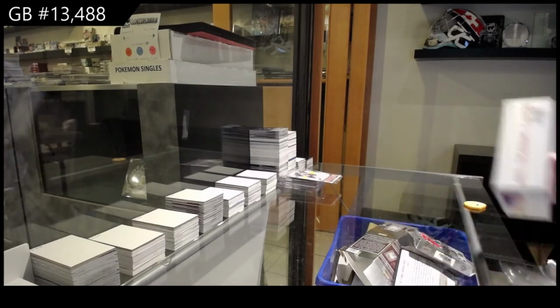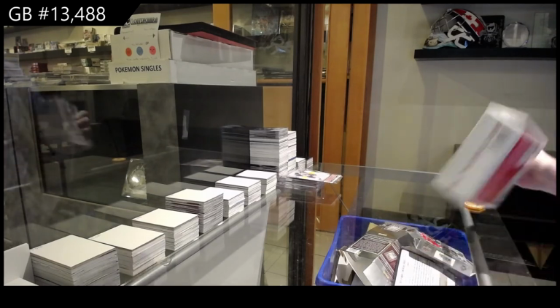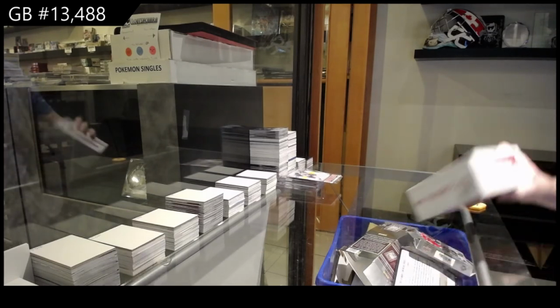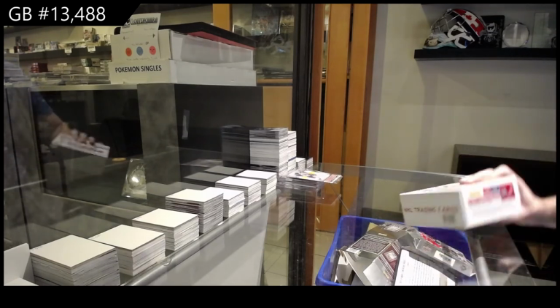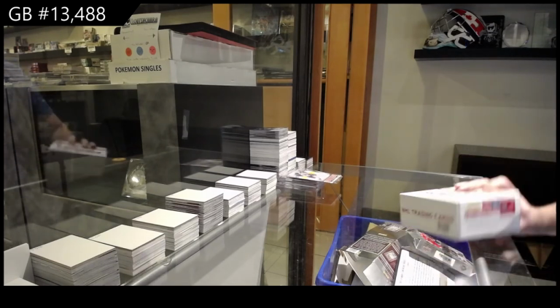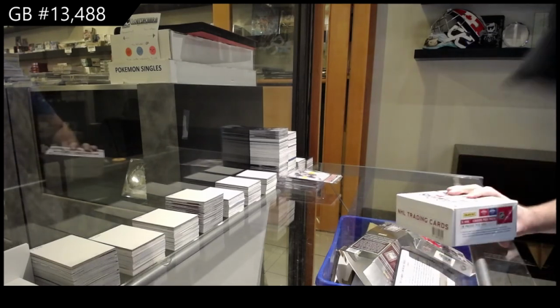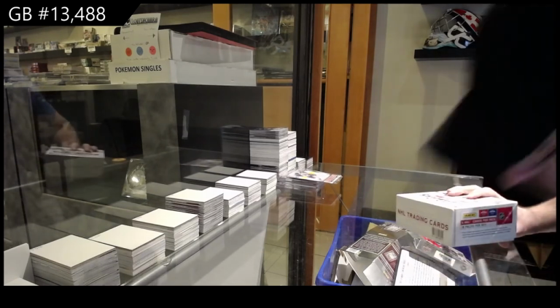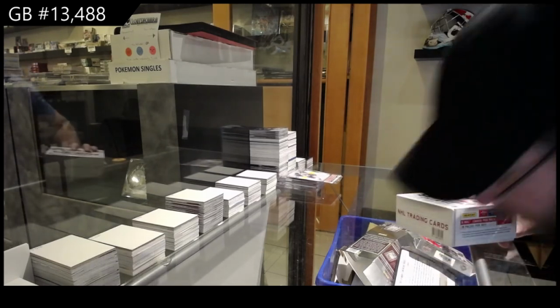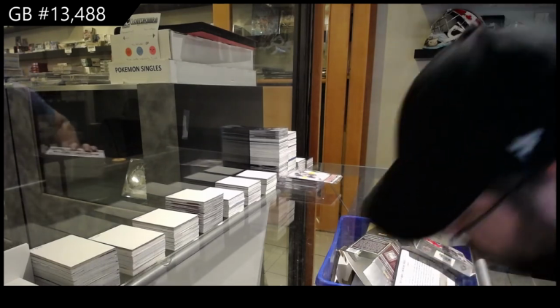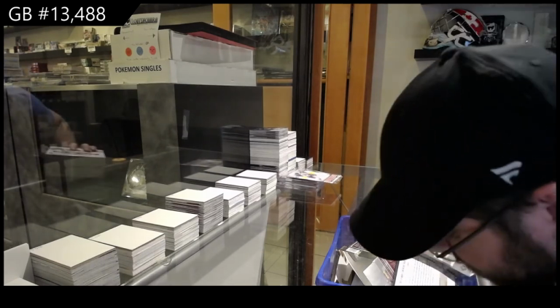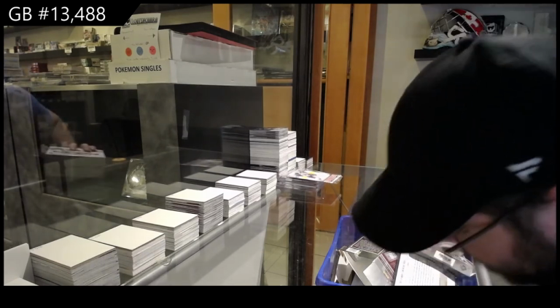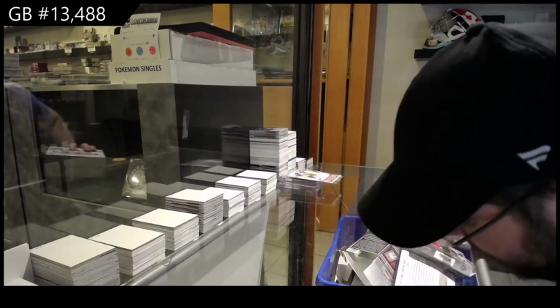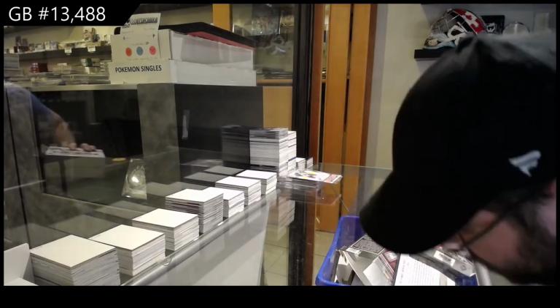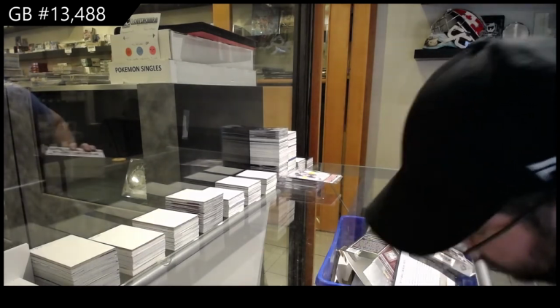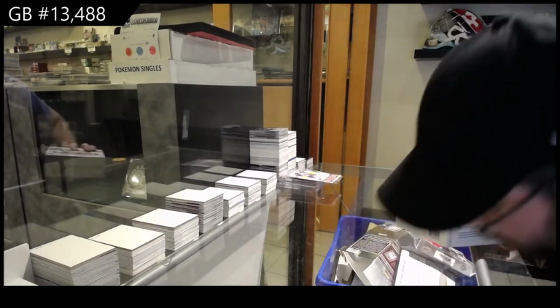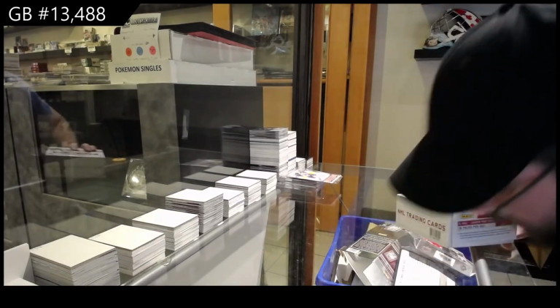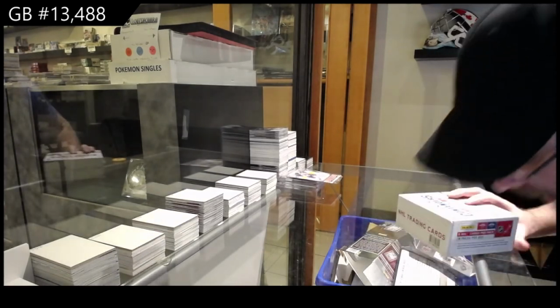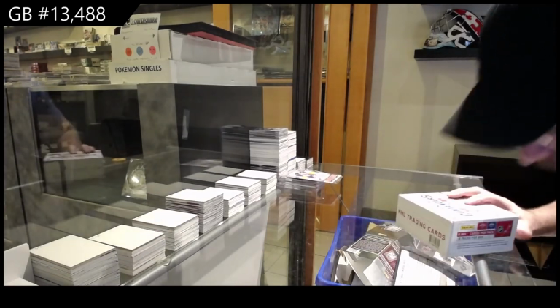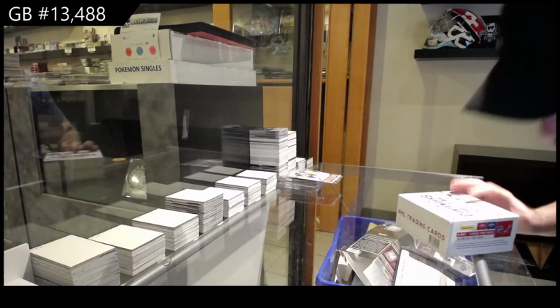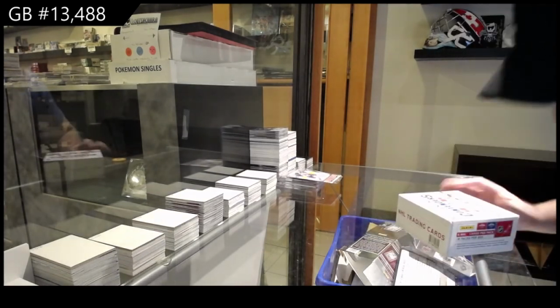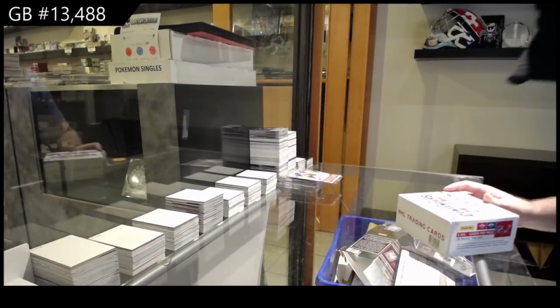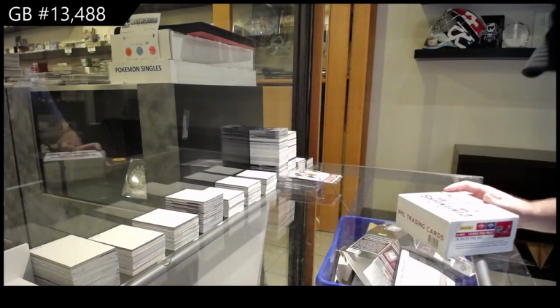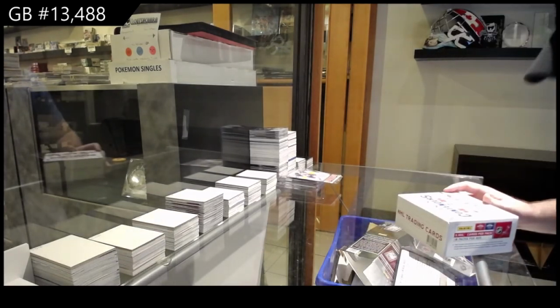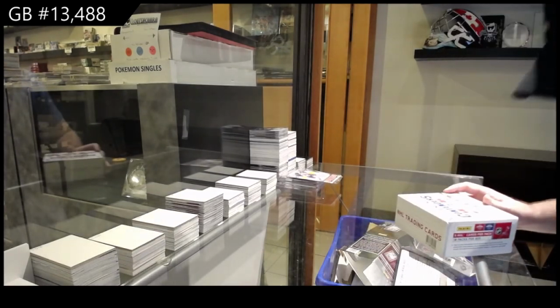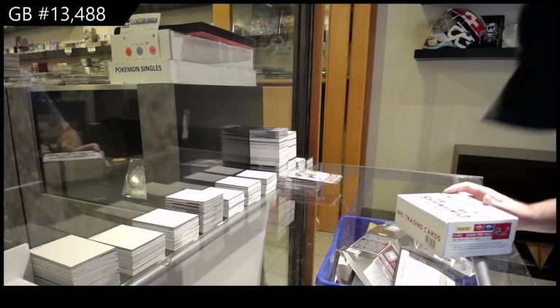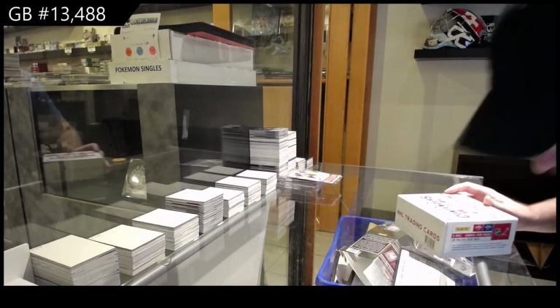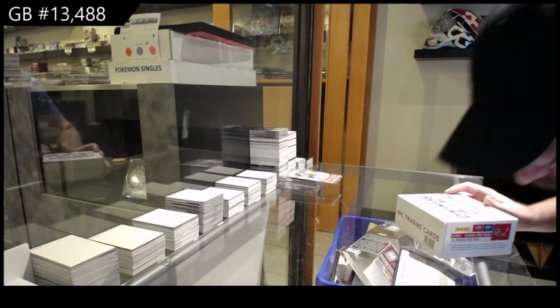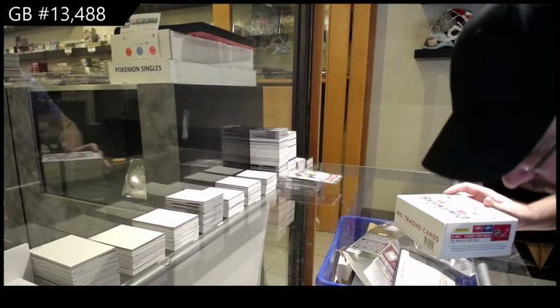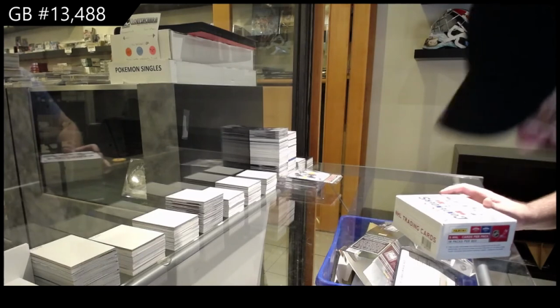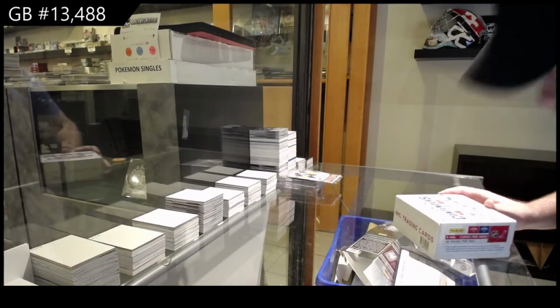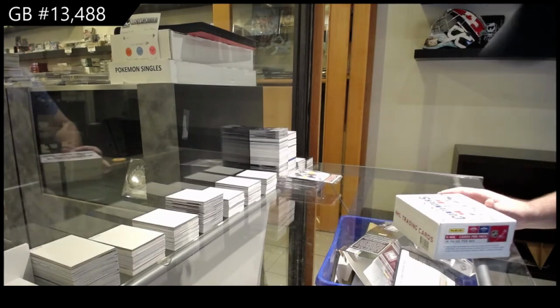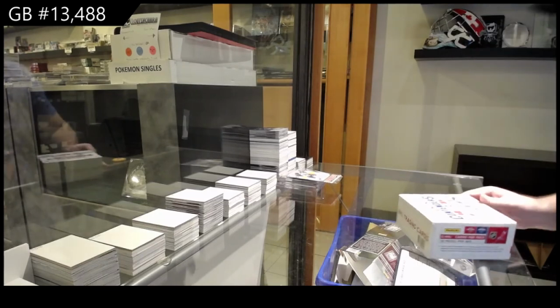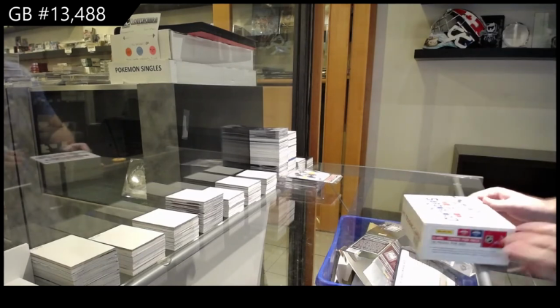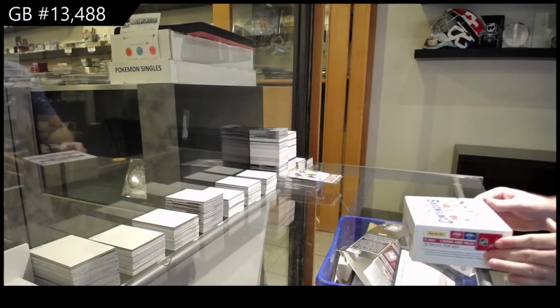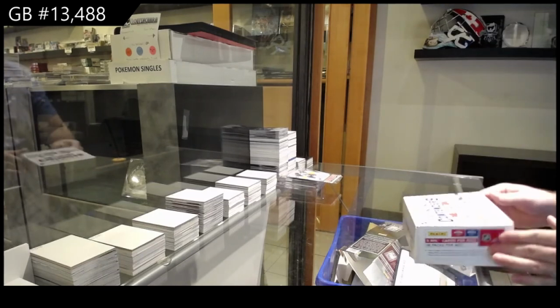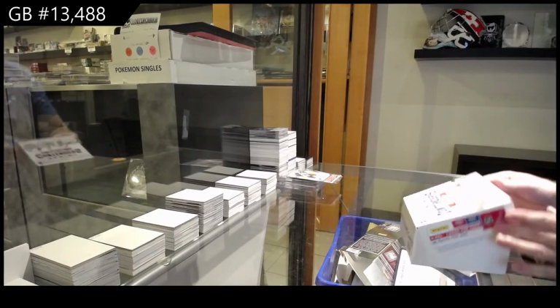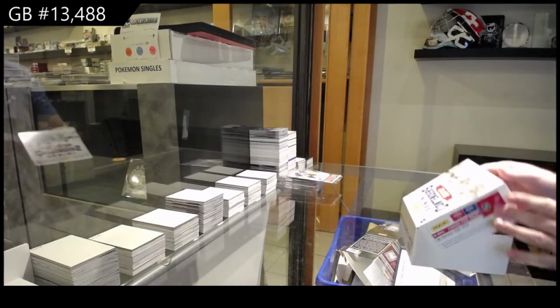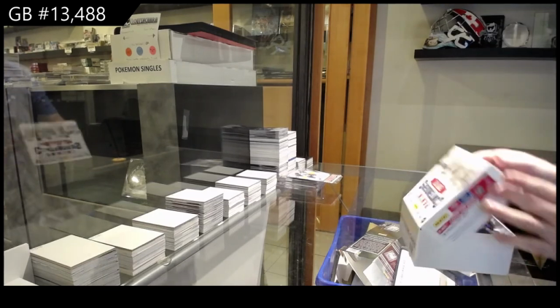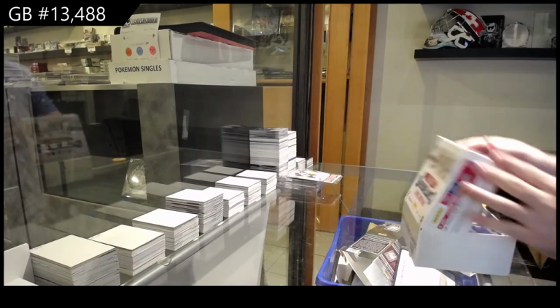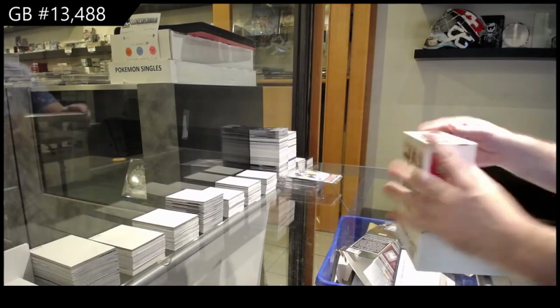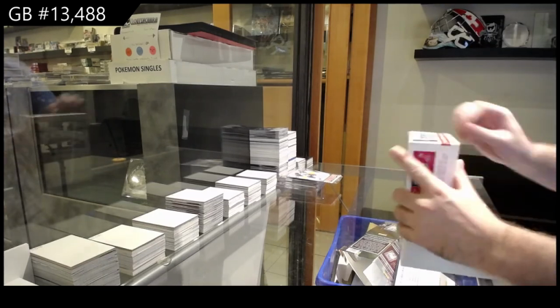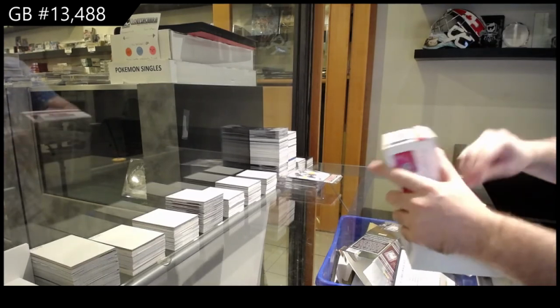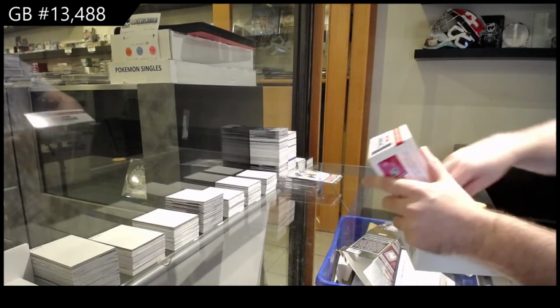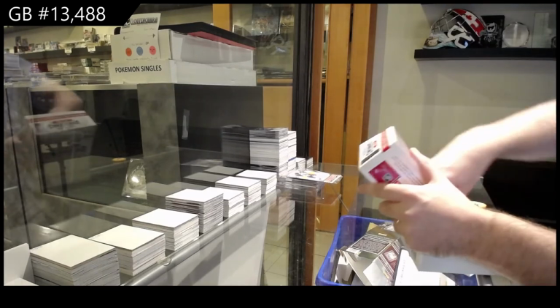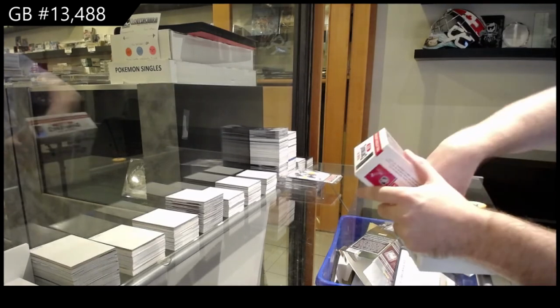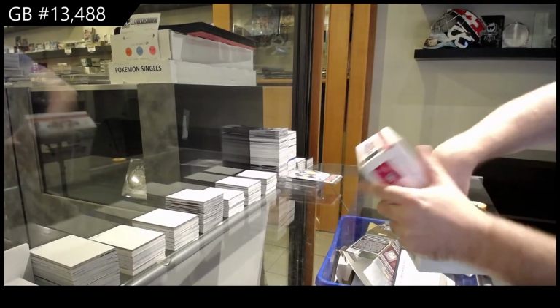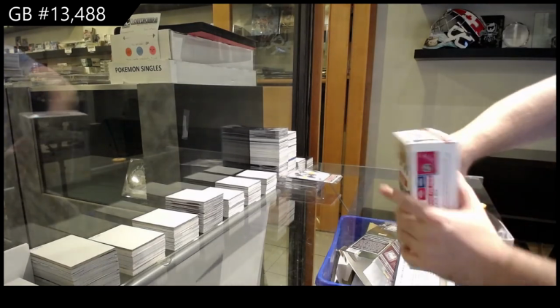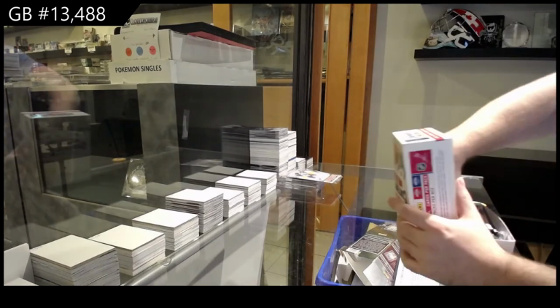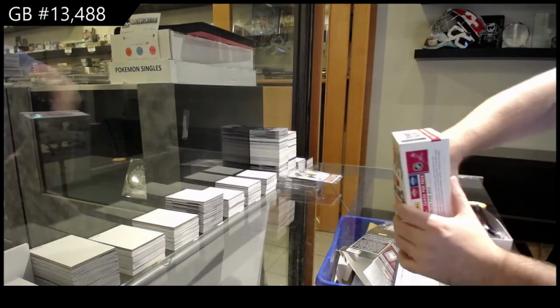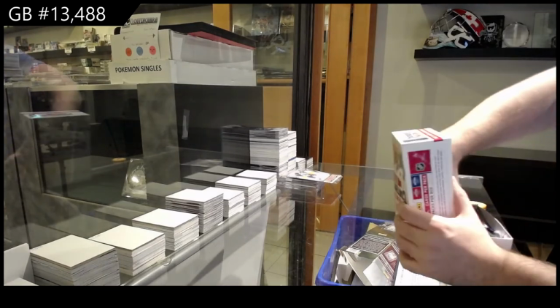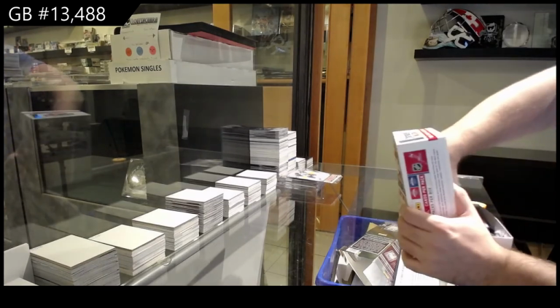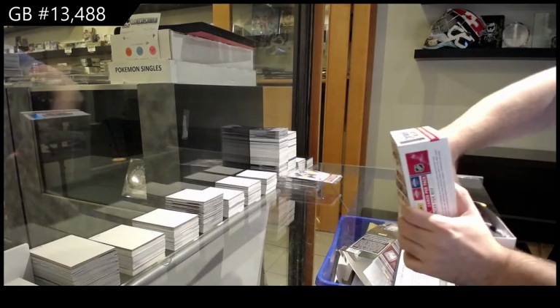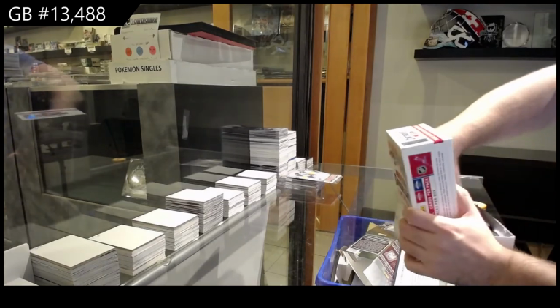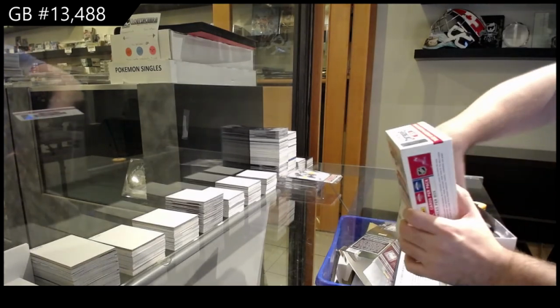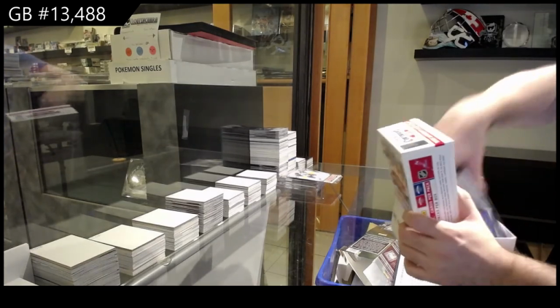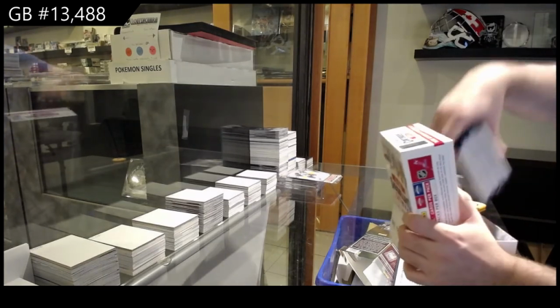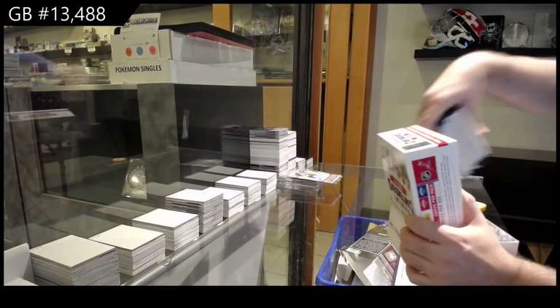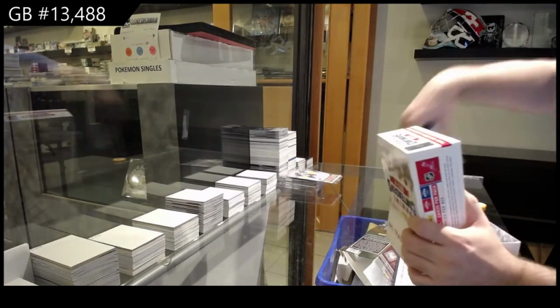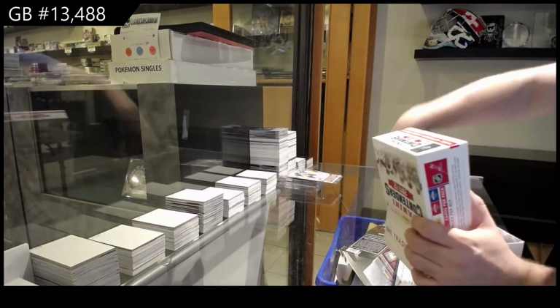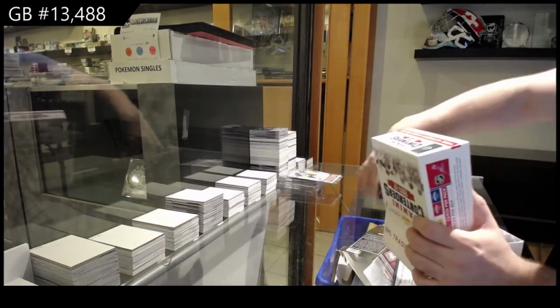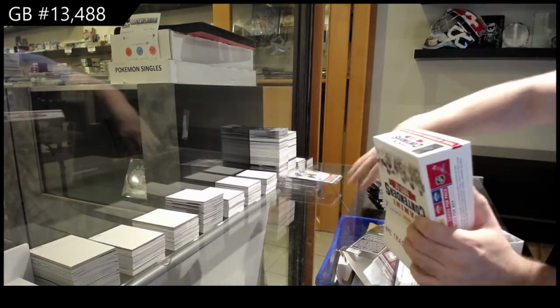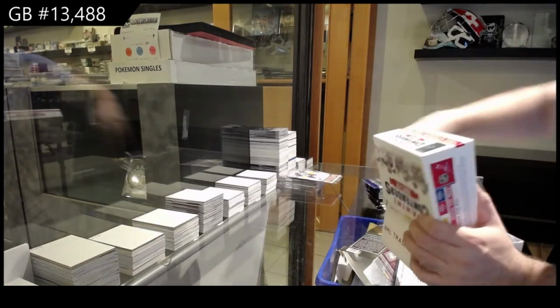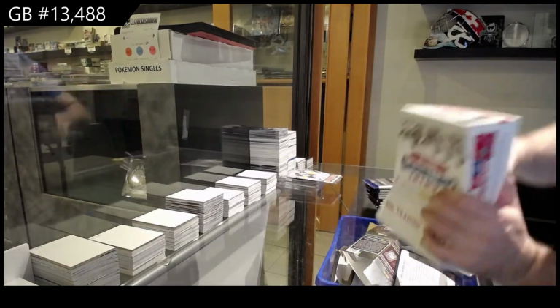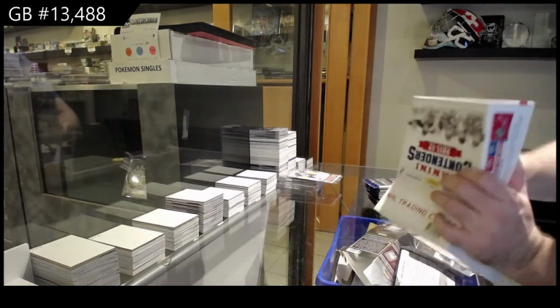Those odds — those were absolutely freaking awesome, those cards. Truth be told, I love those cards.